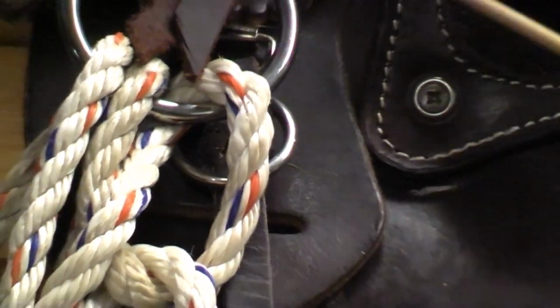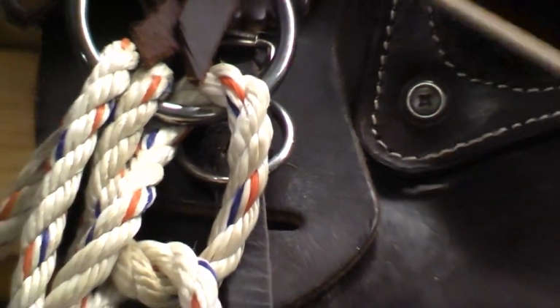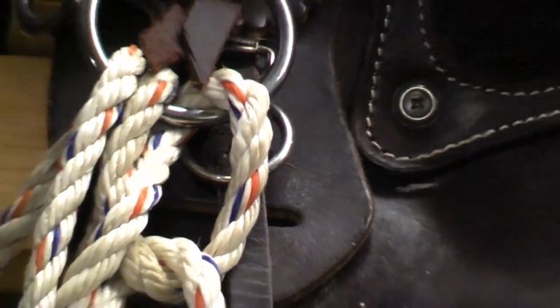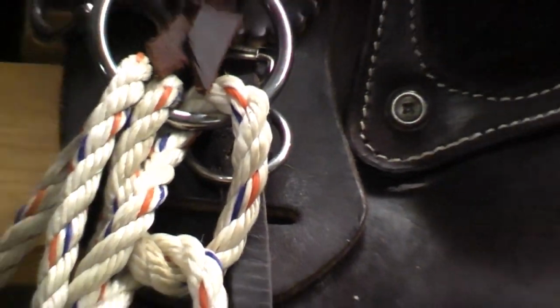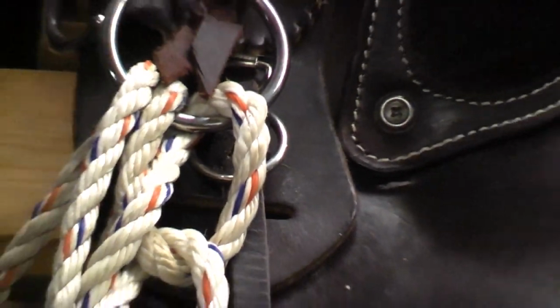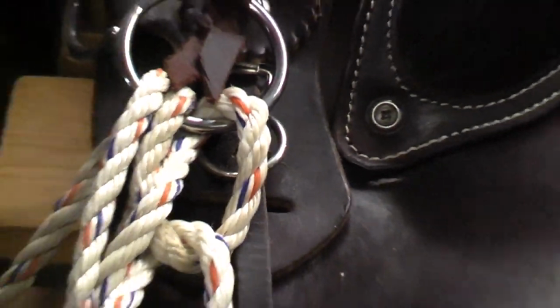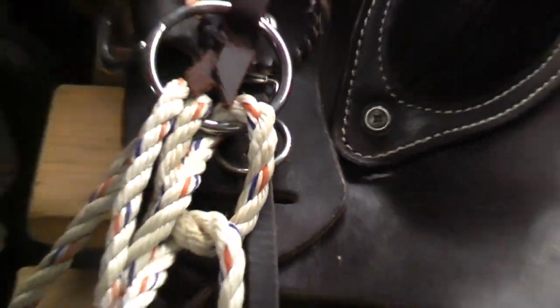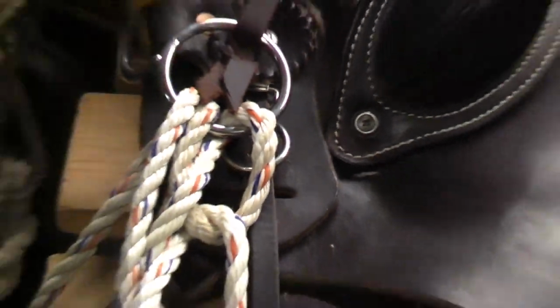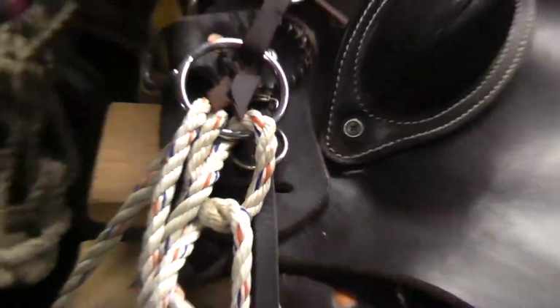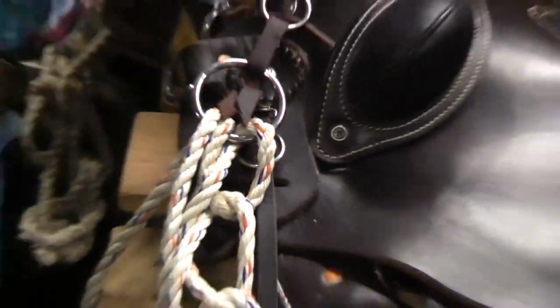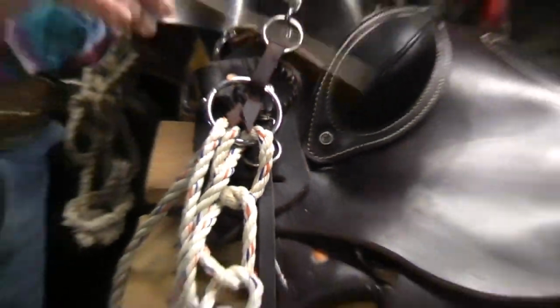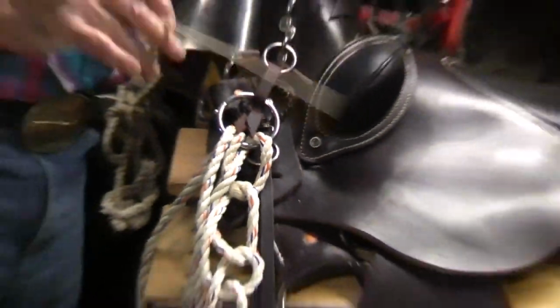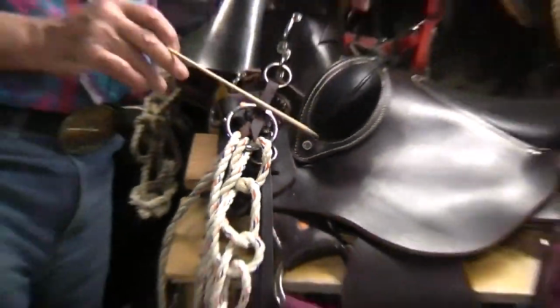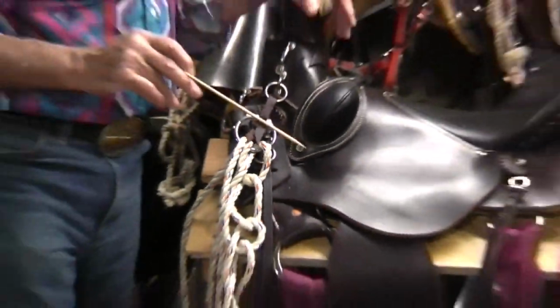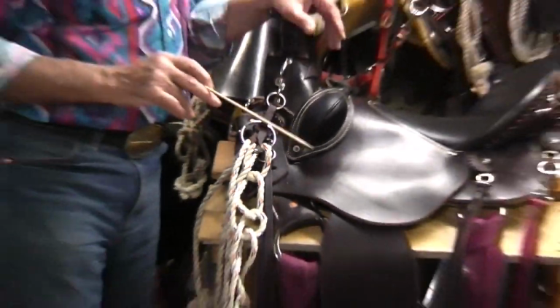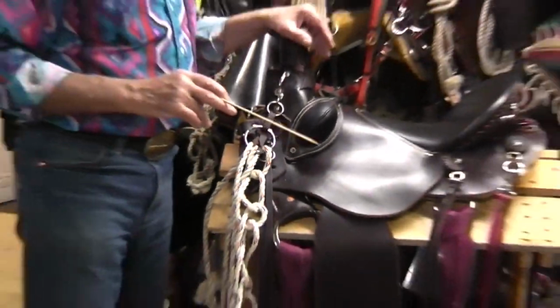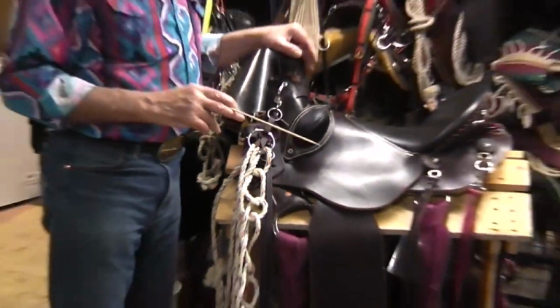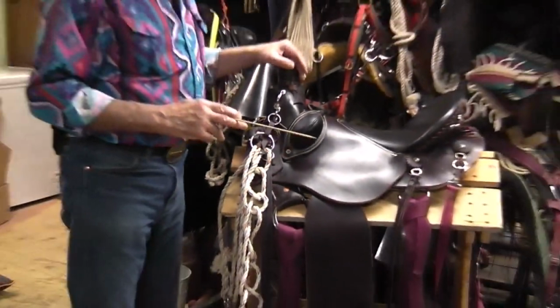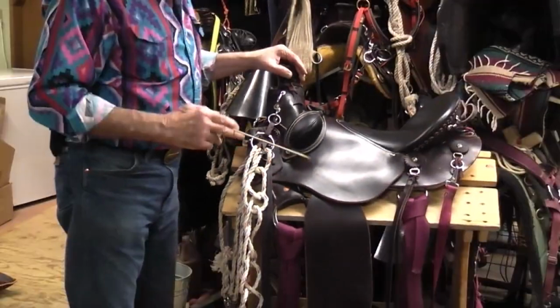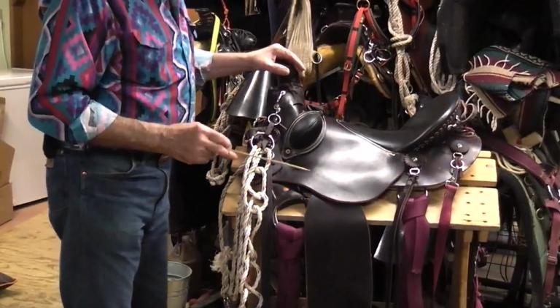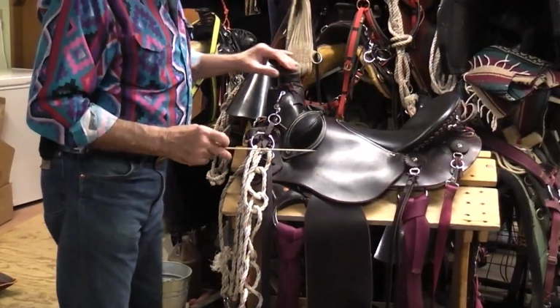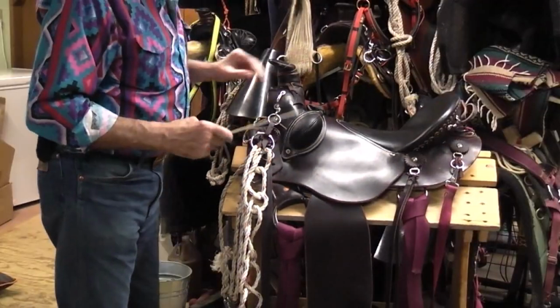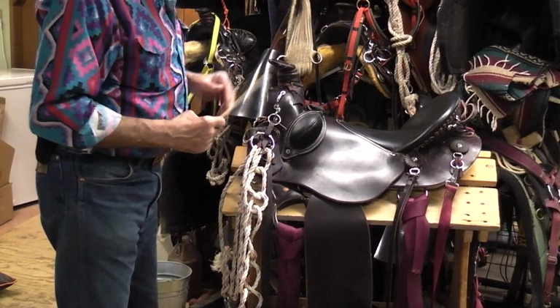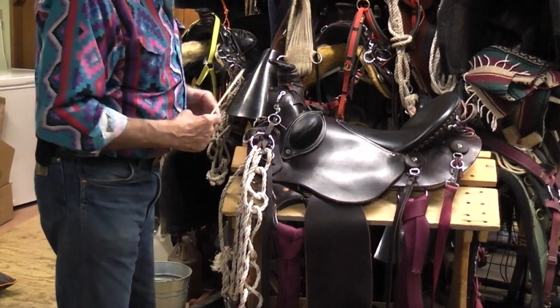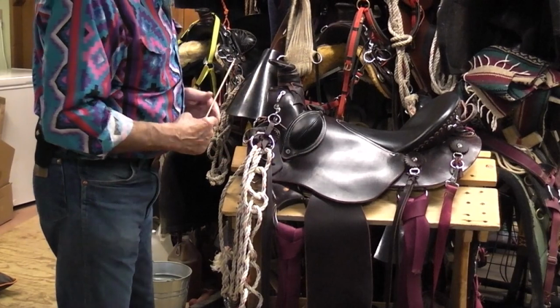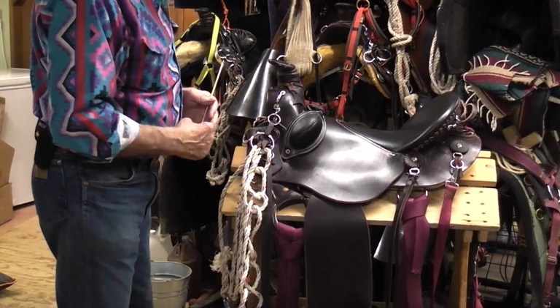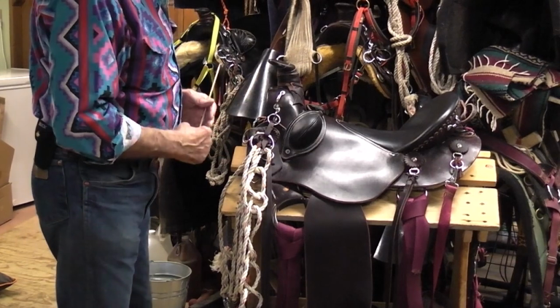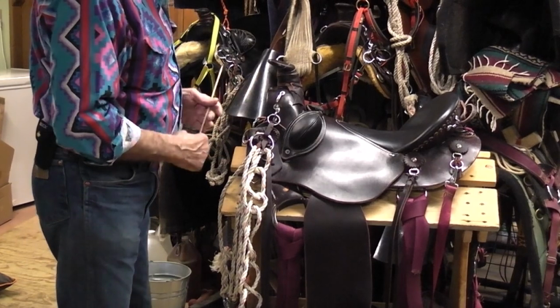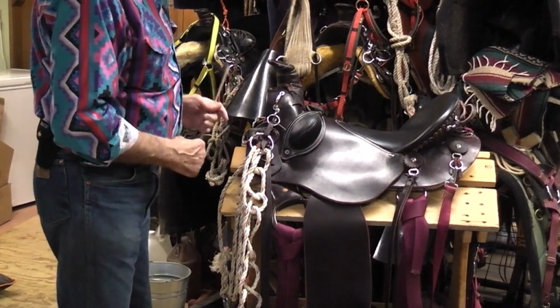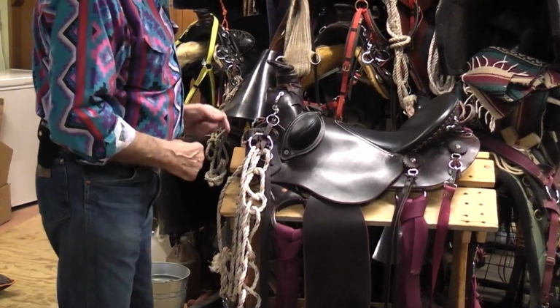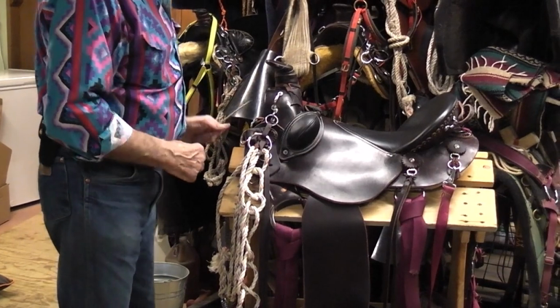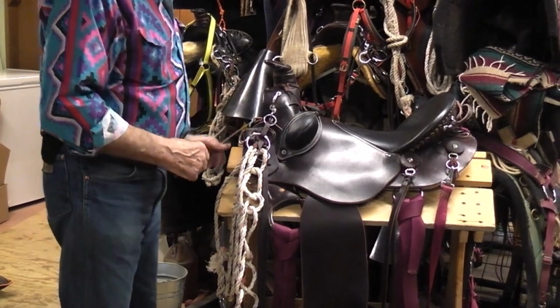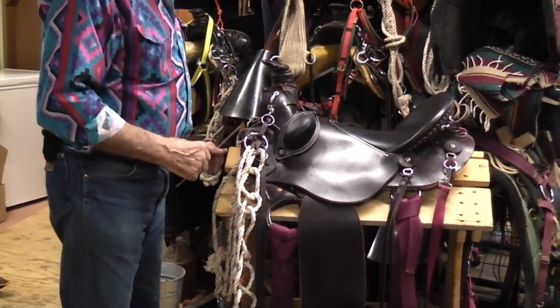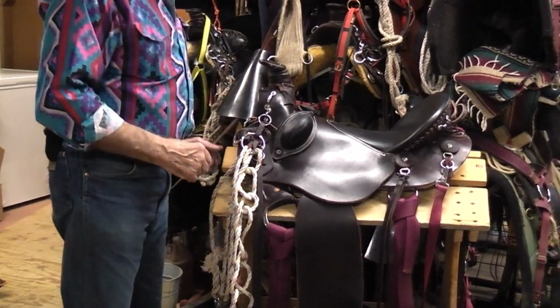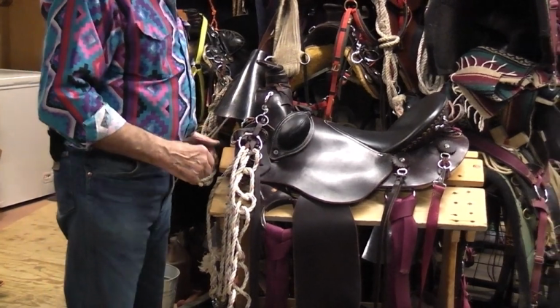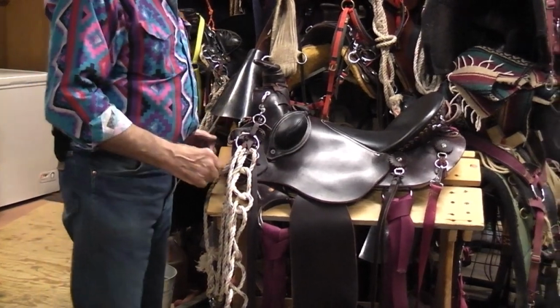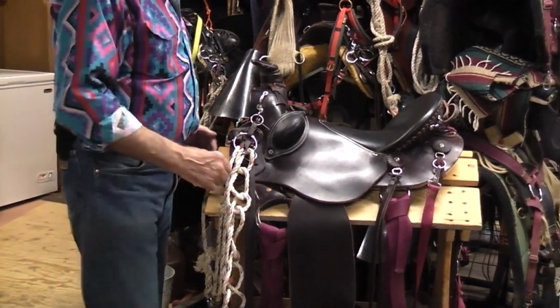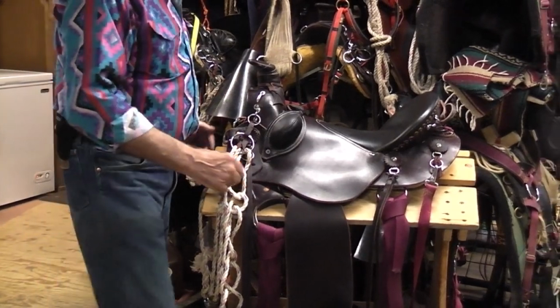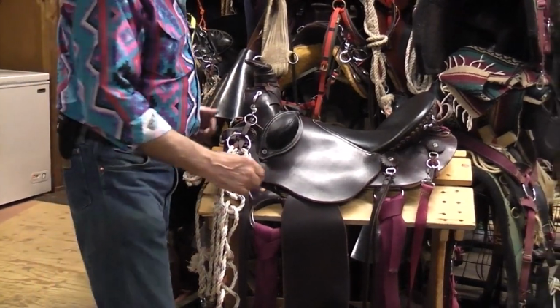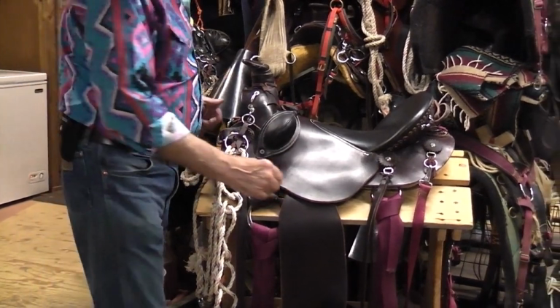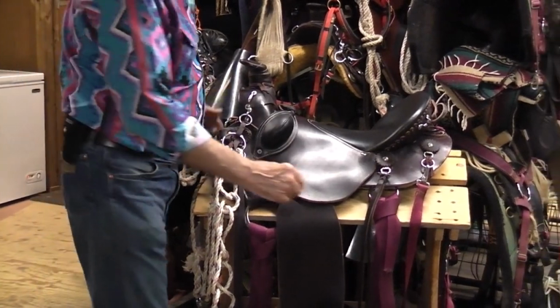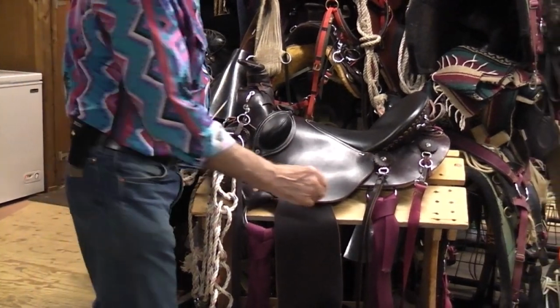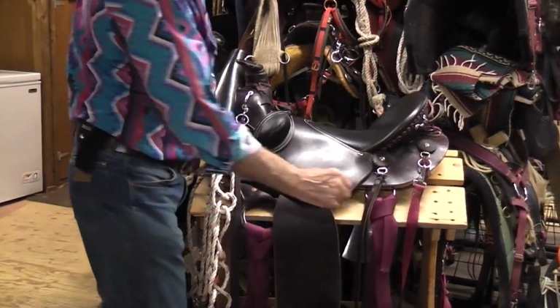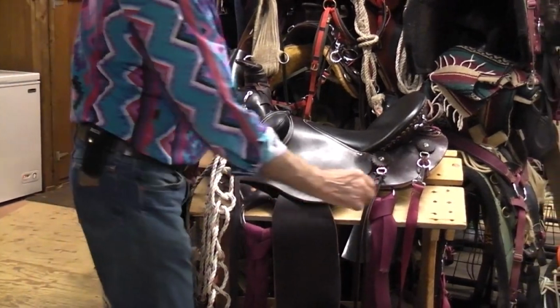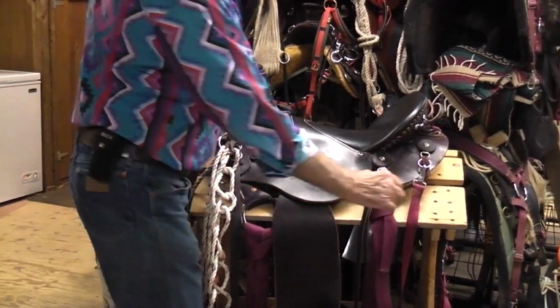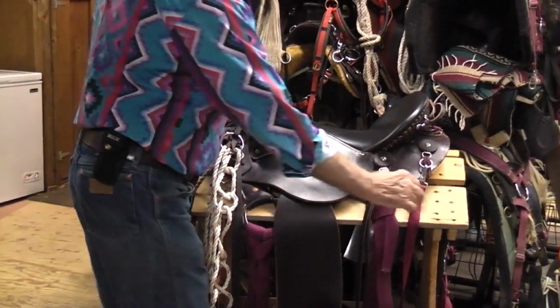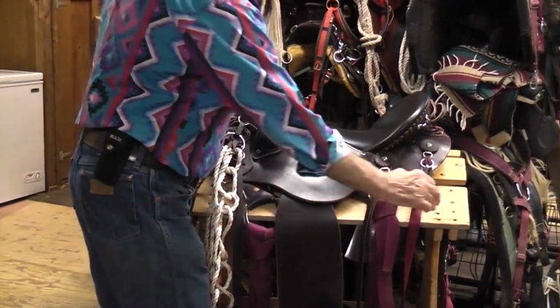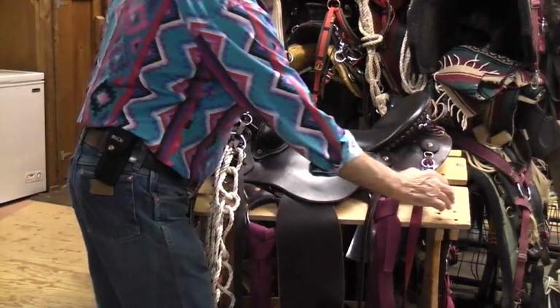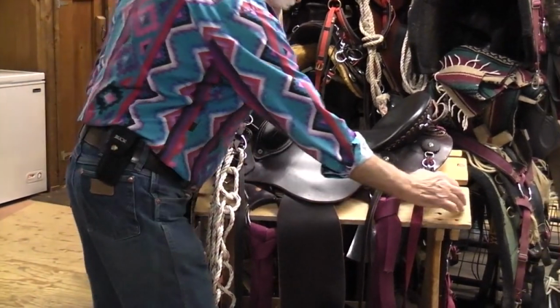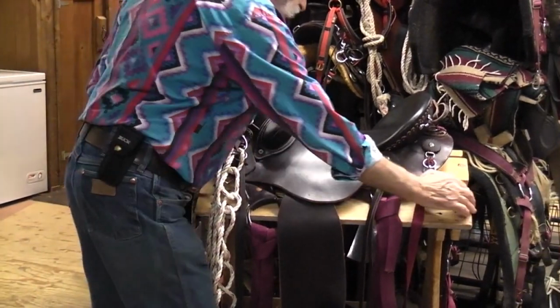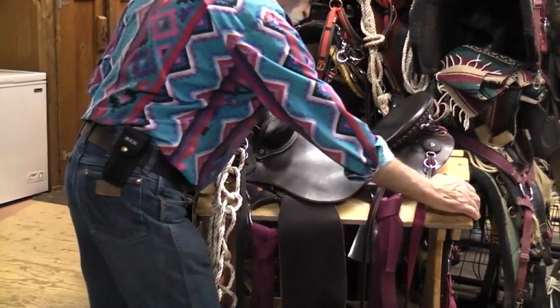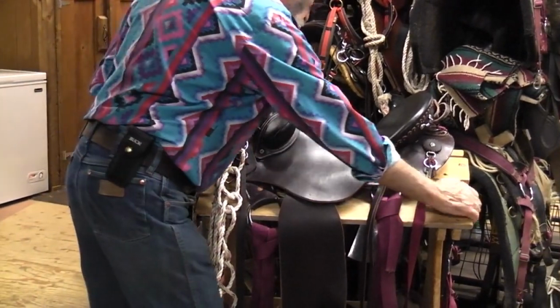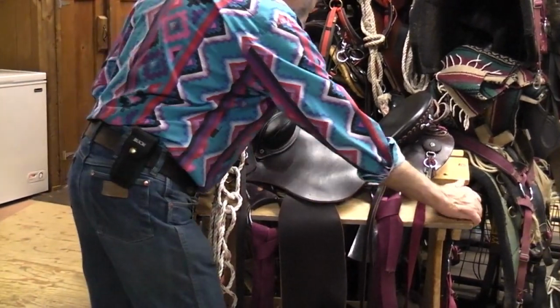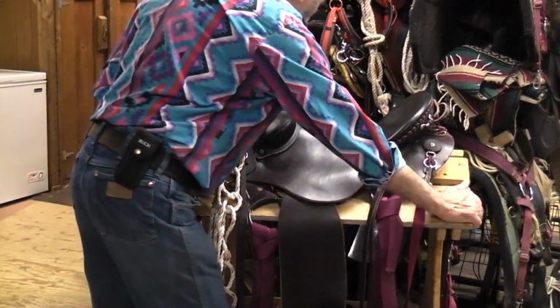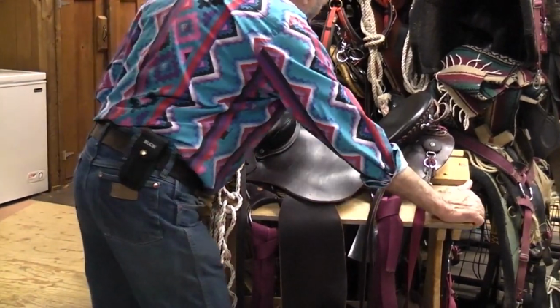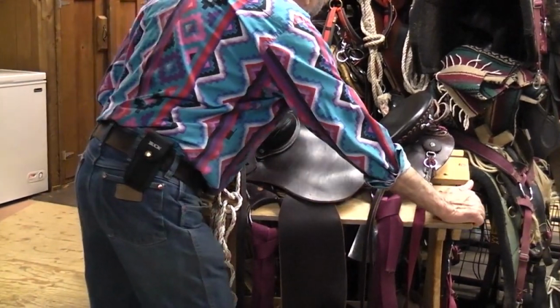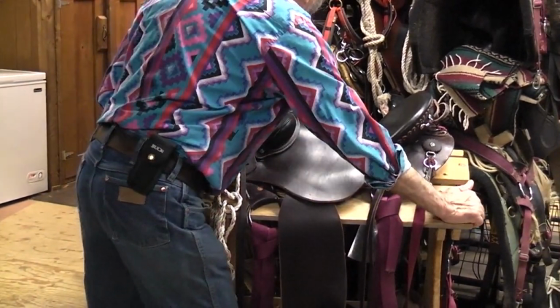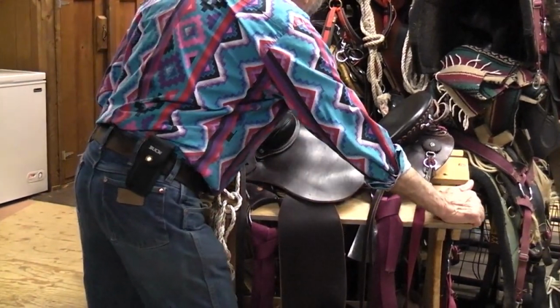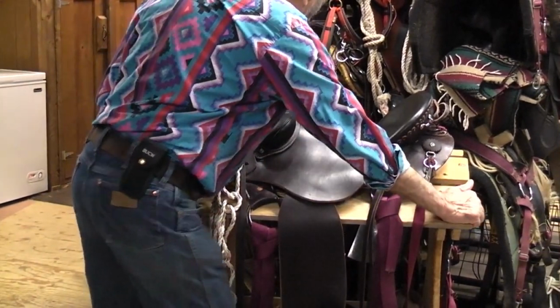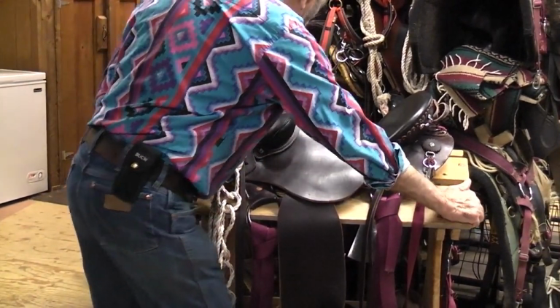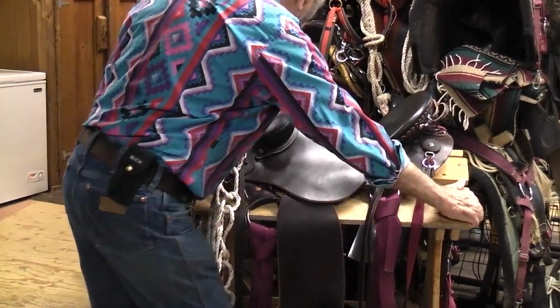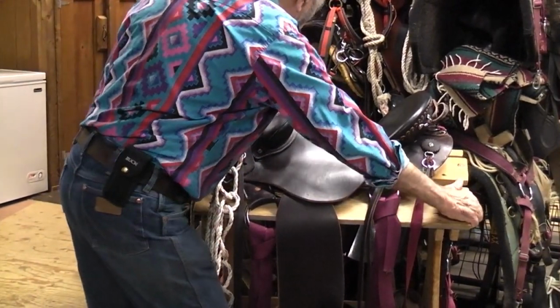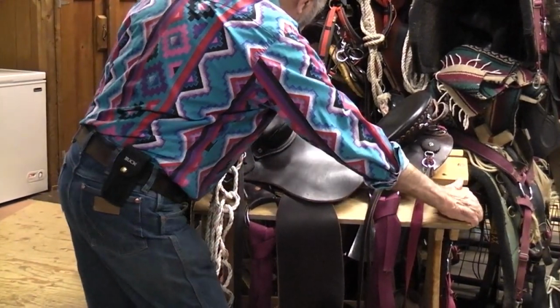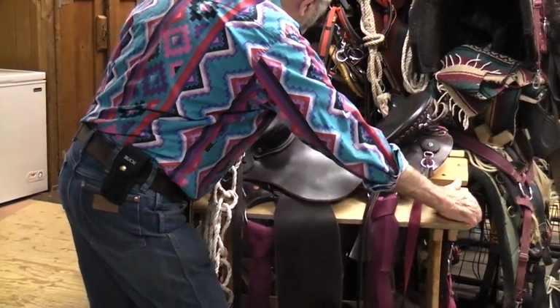The rings give you a tremendous amount of places to put things. It really helps you a lot. So bear with me just for a second — I'm going to swing this saddle completely around.